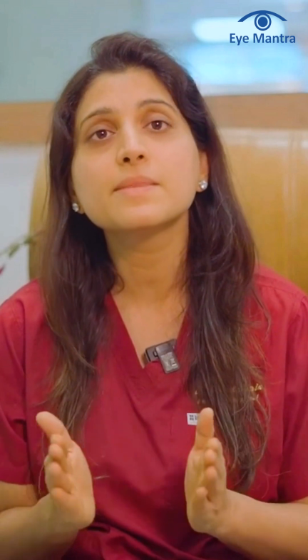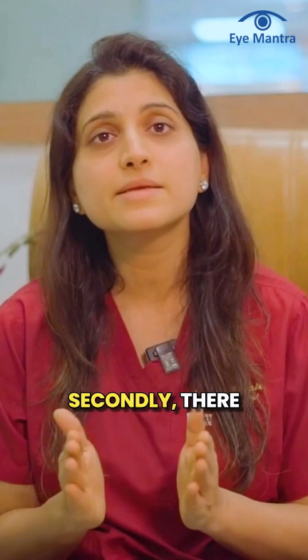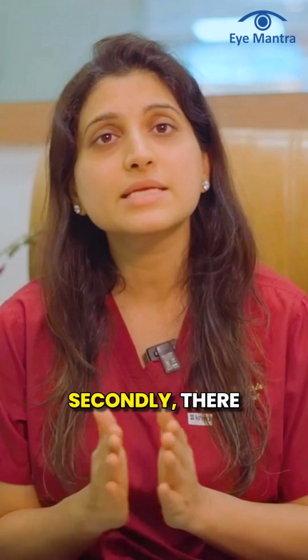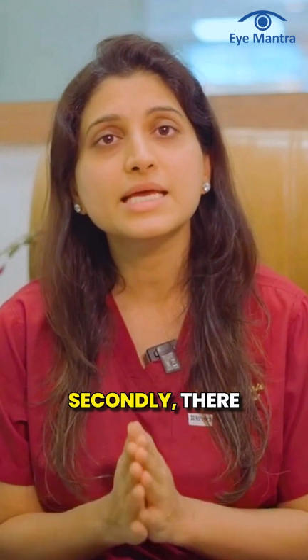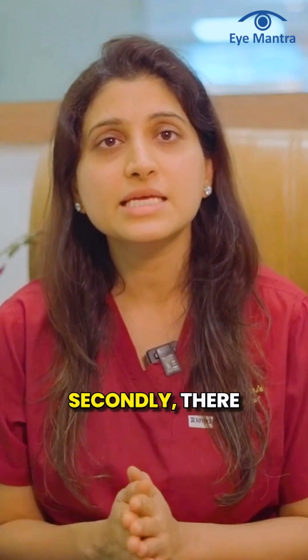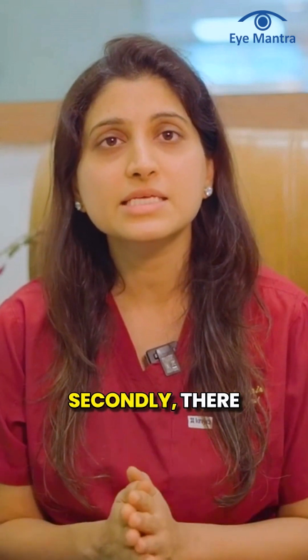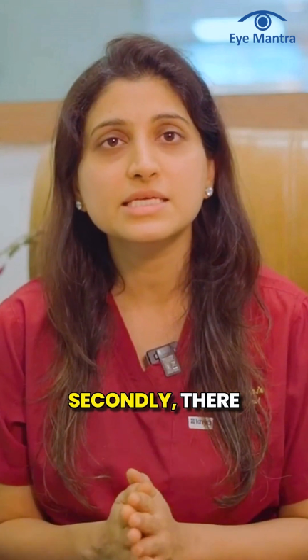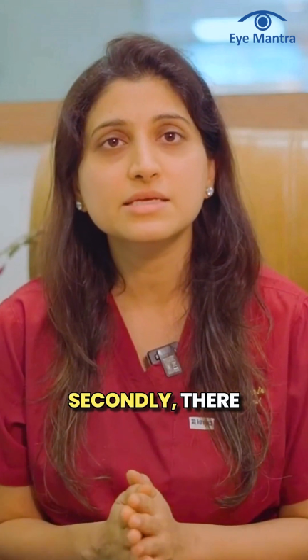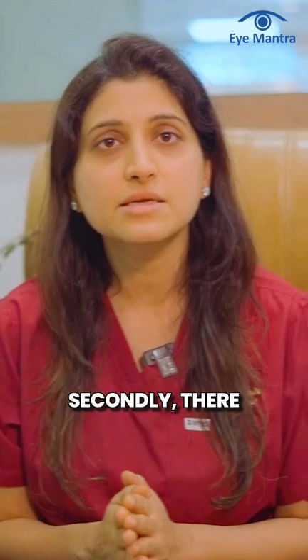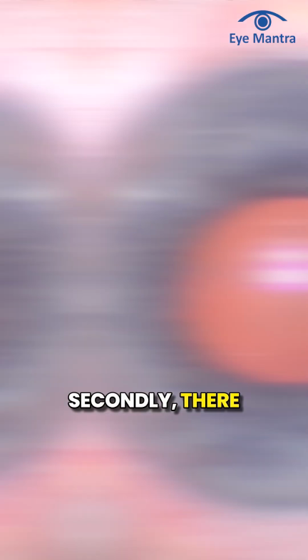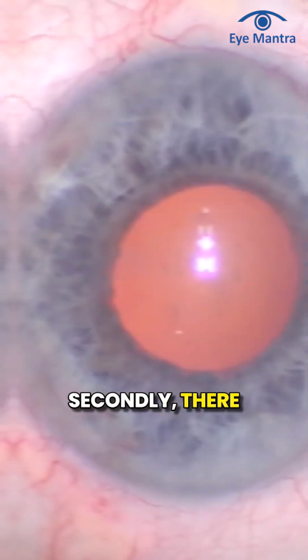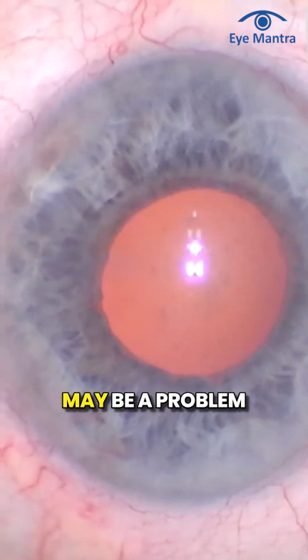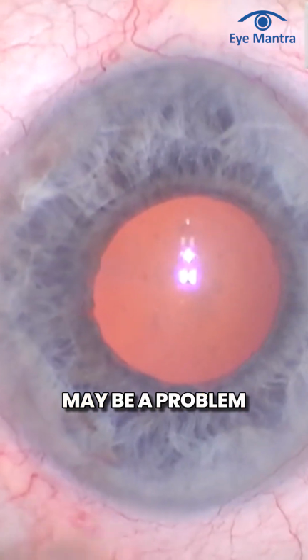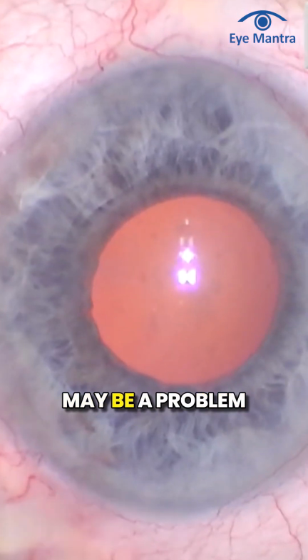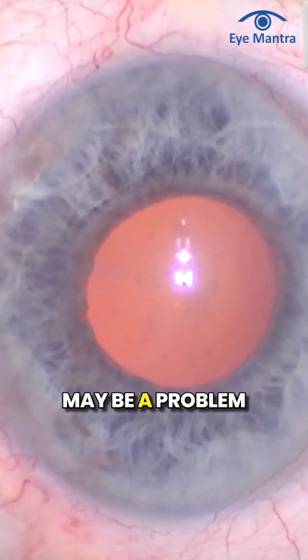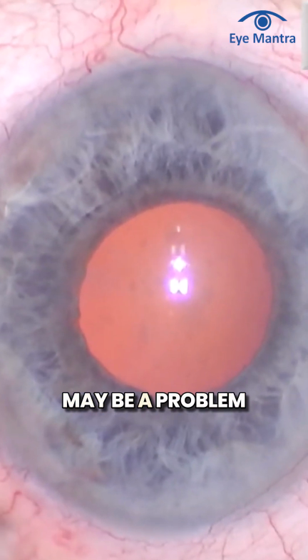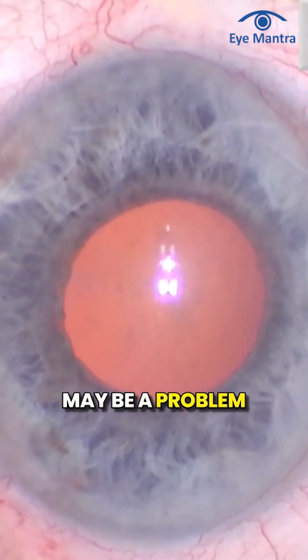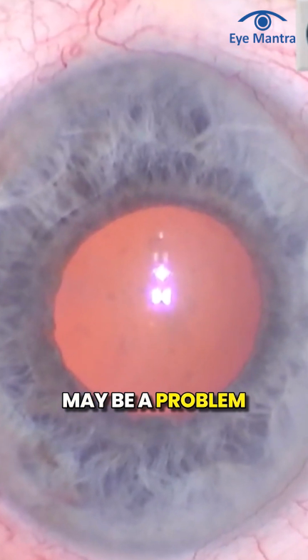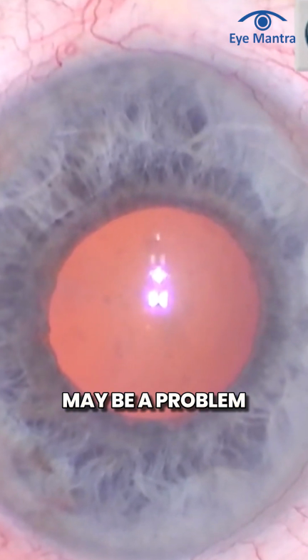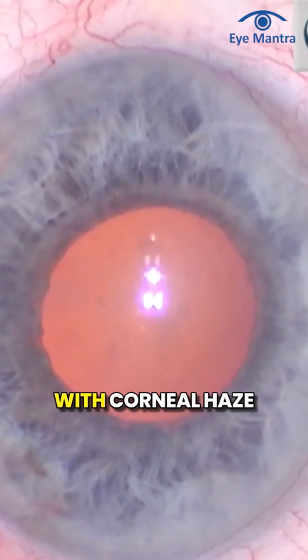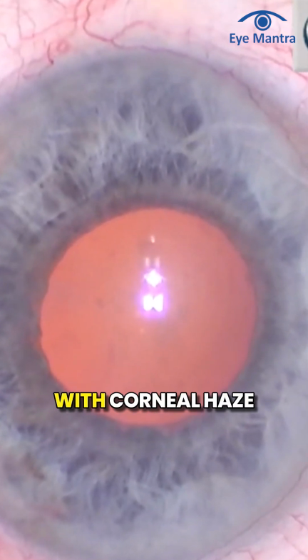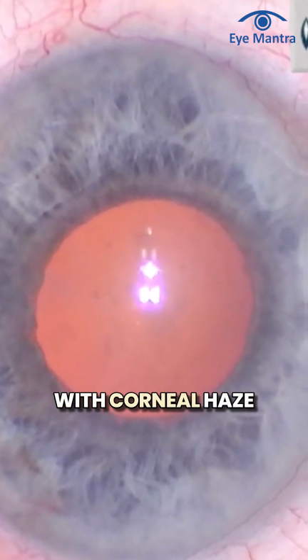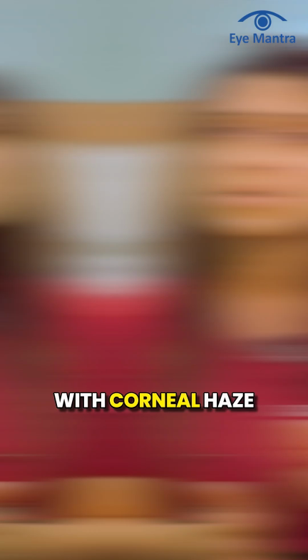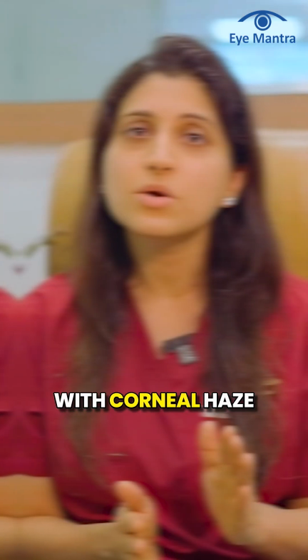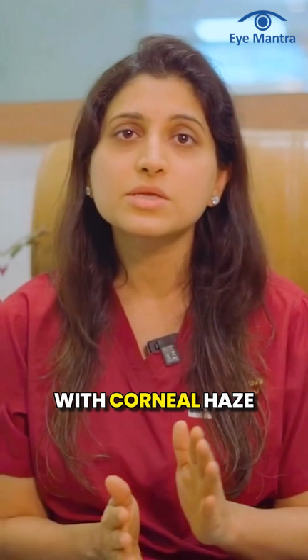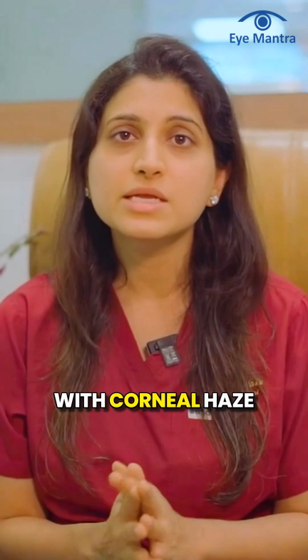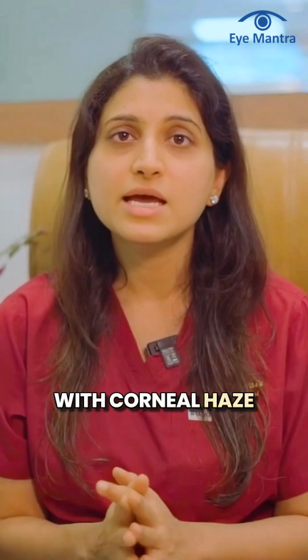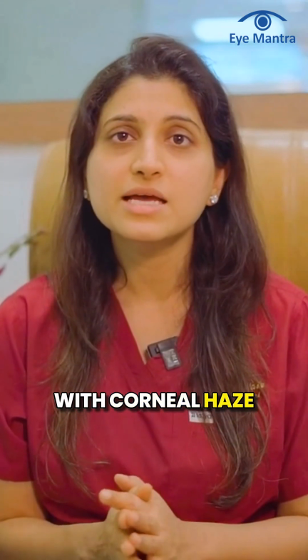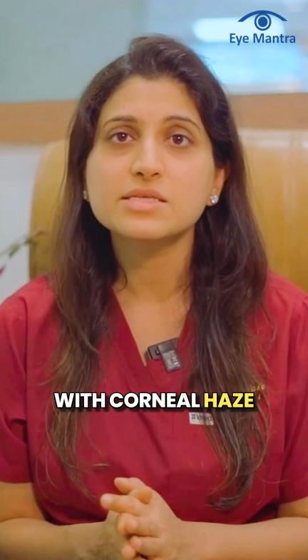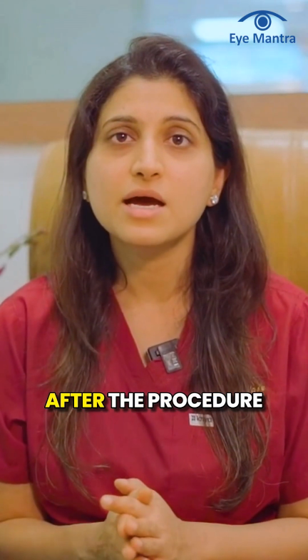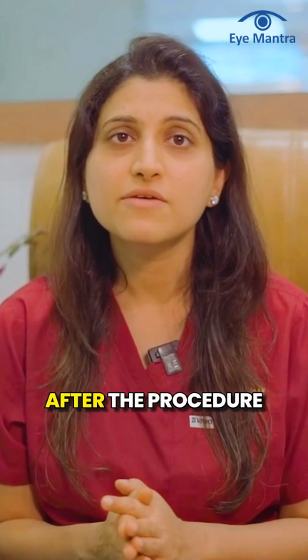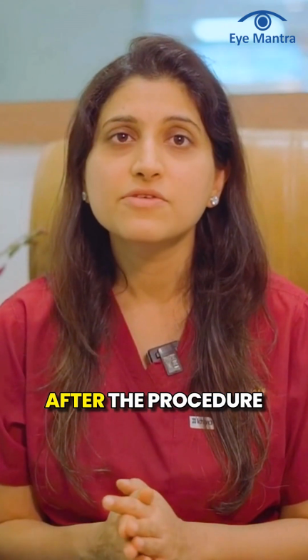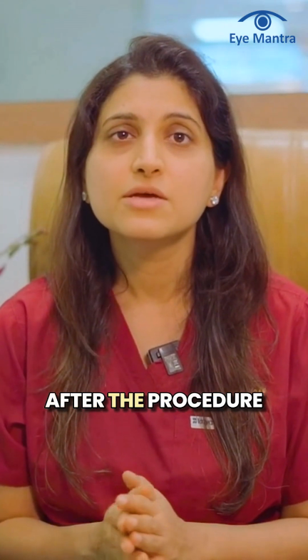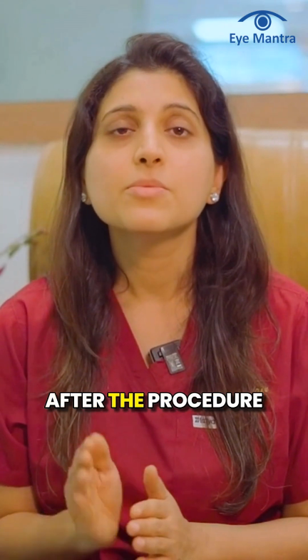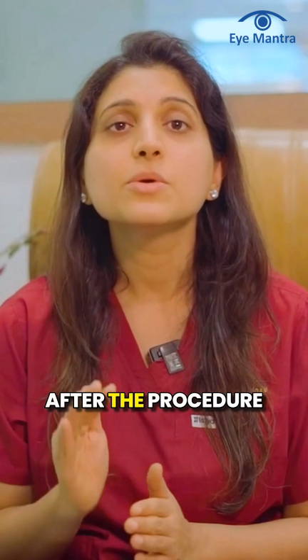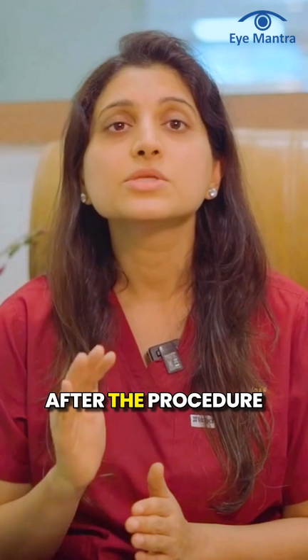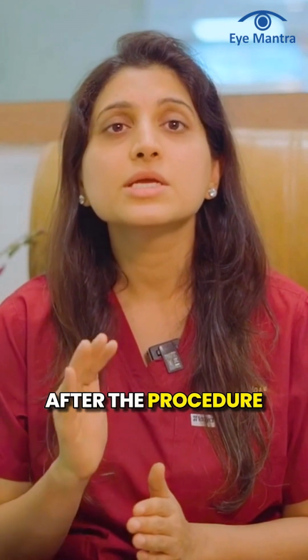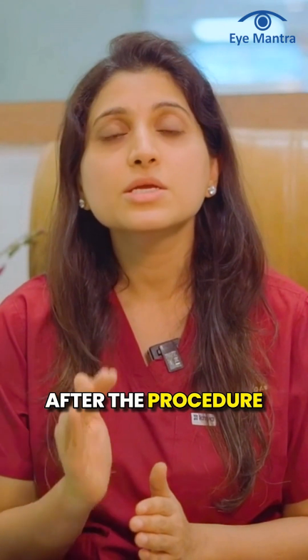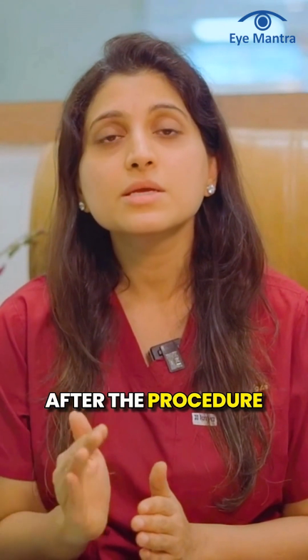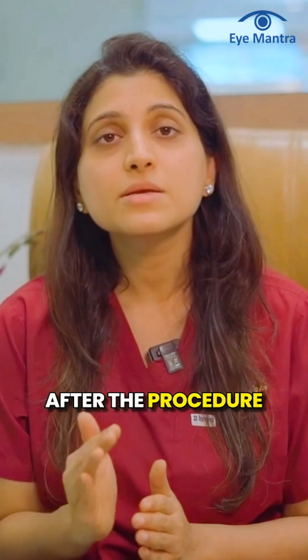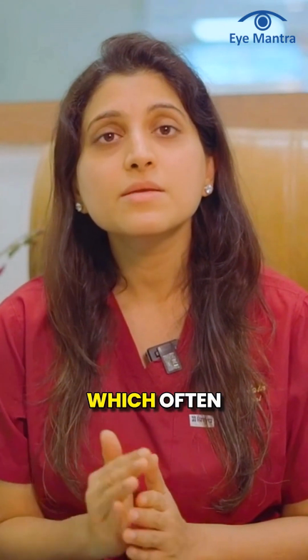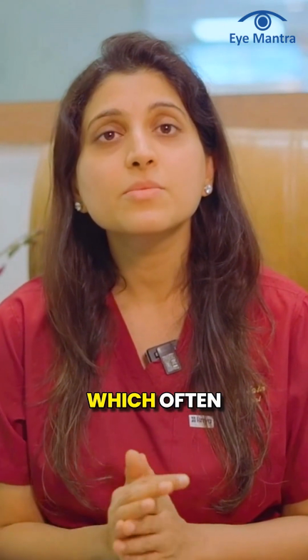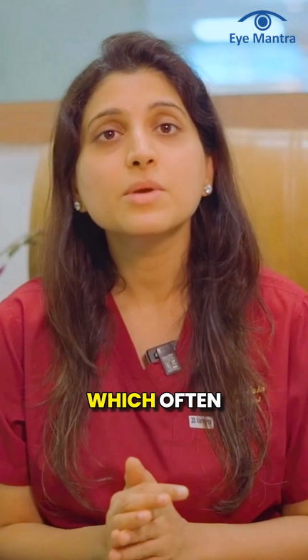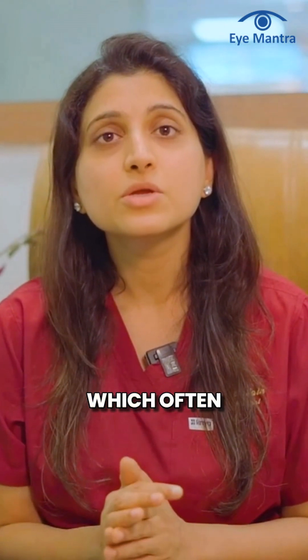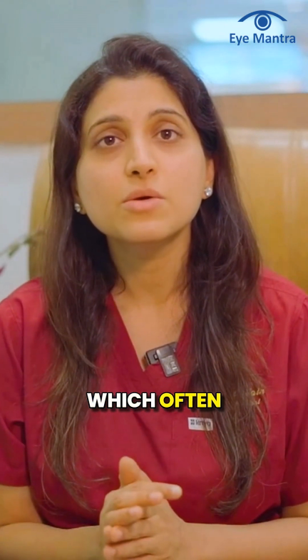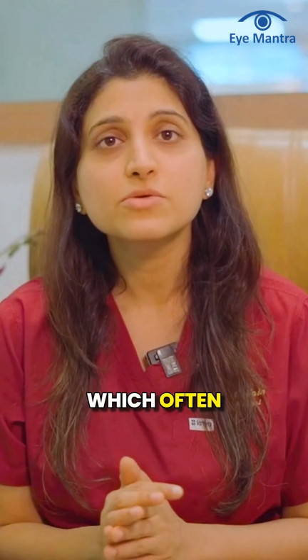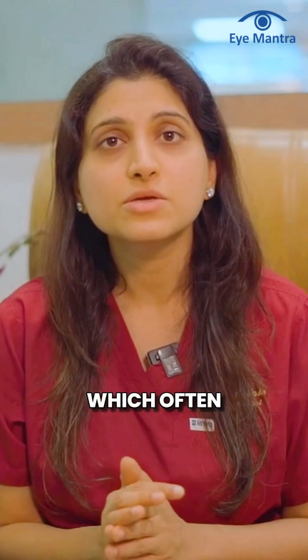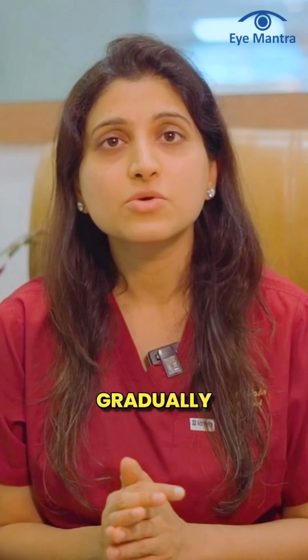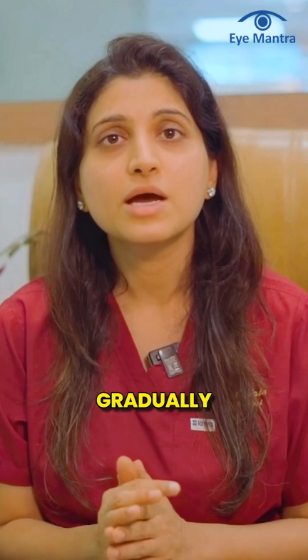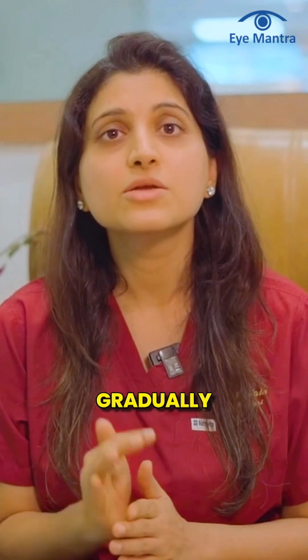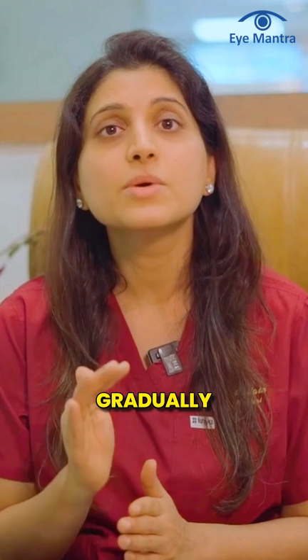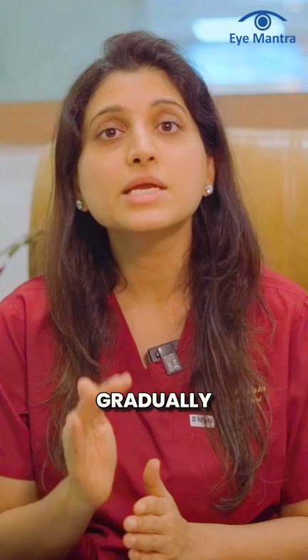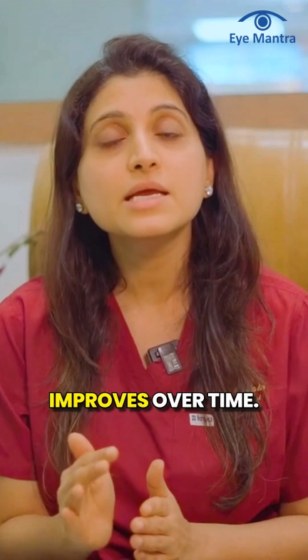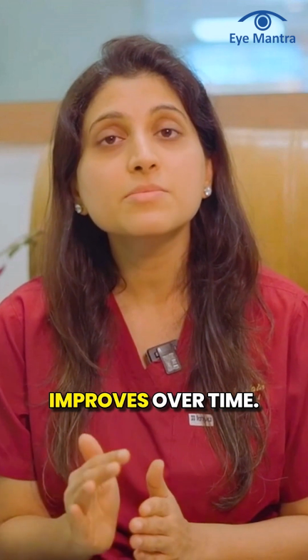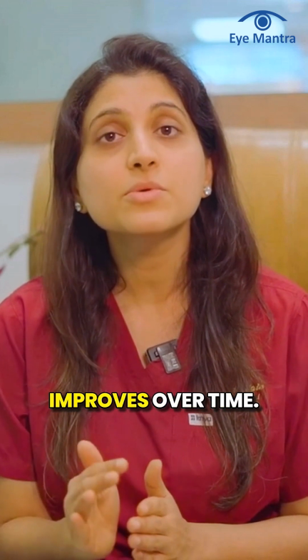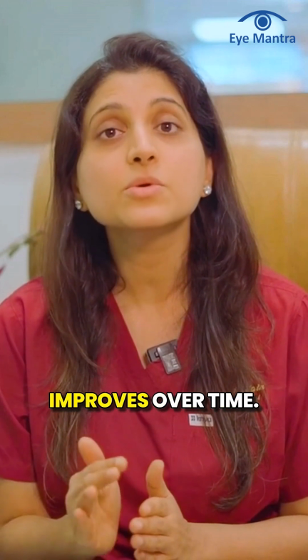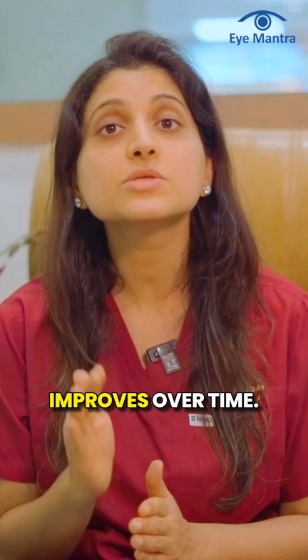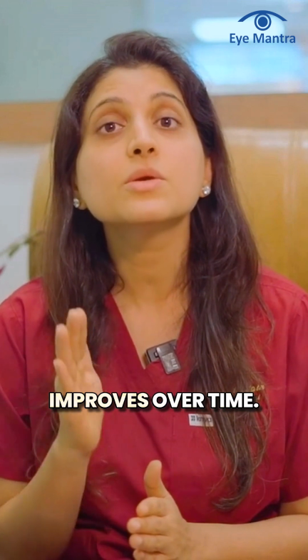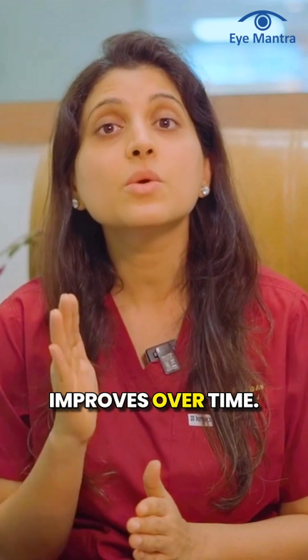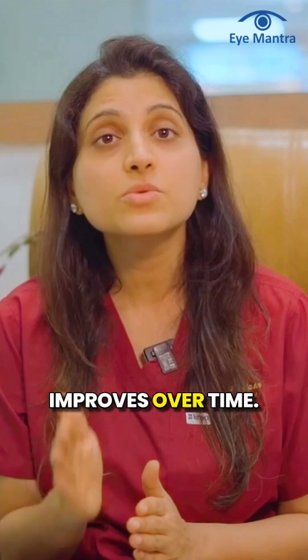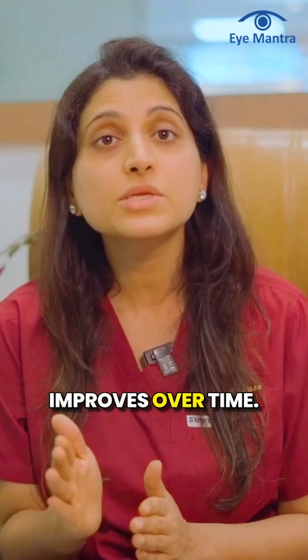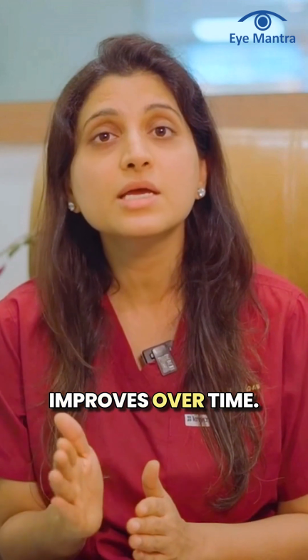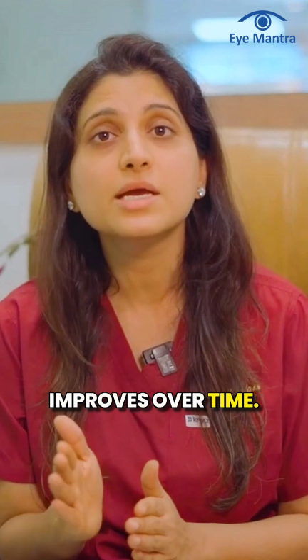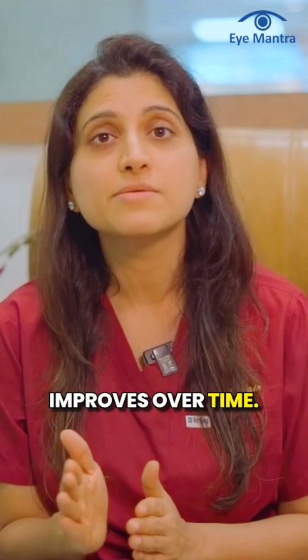Secondly, there may be a problem with corneal haze after the procedure, which often gradually improves over time.